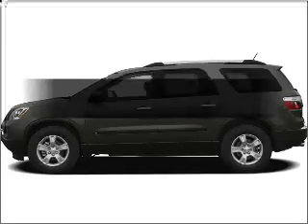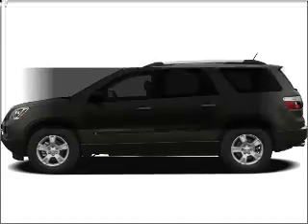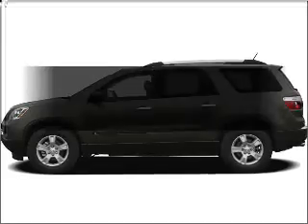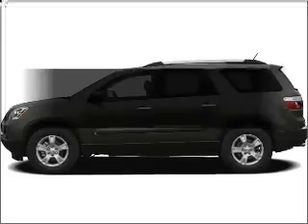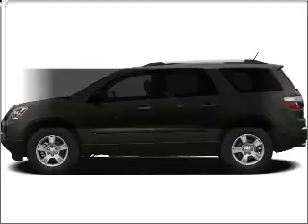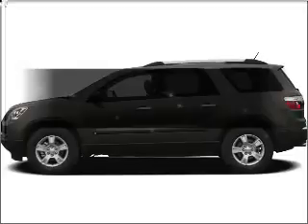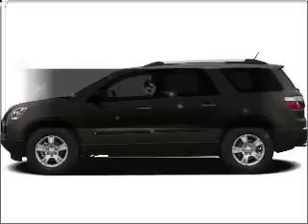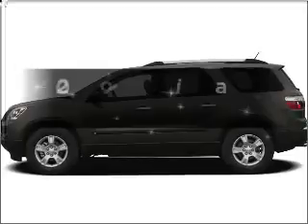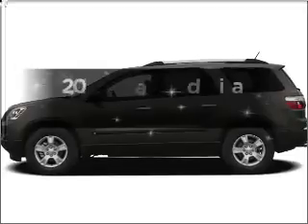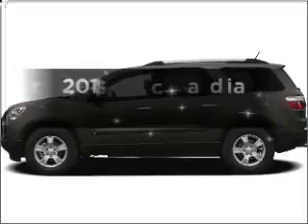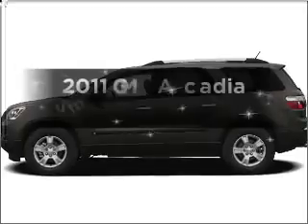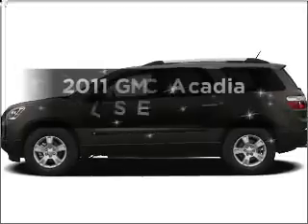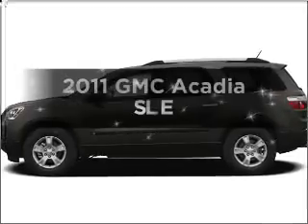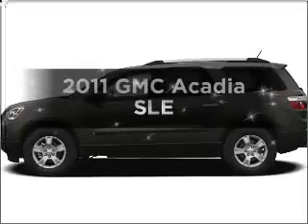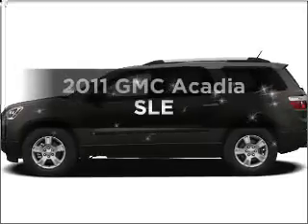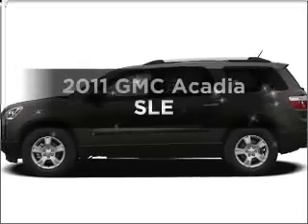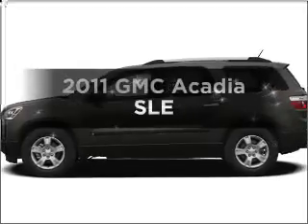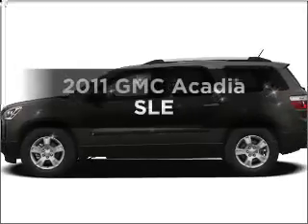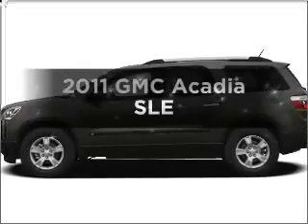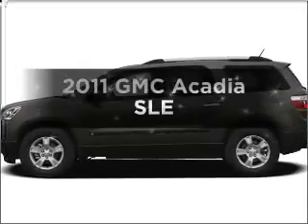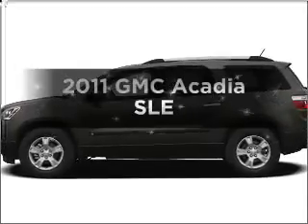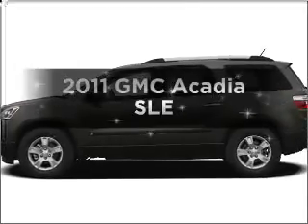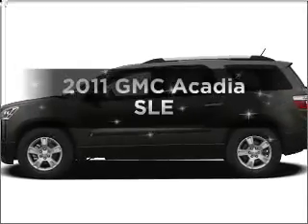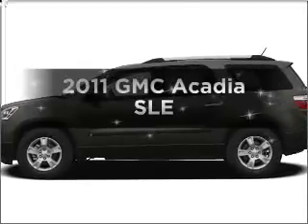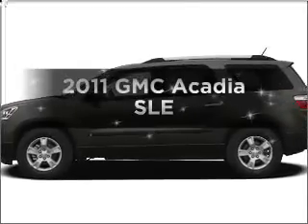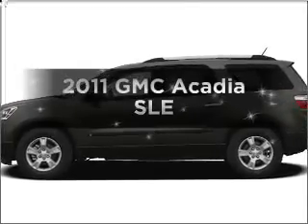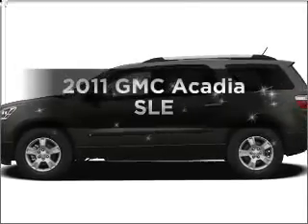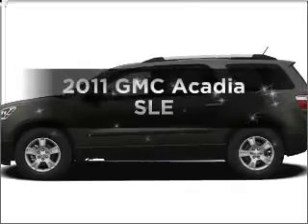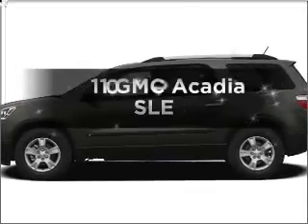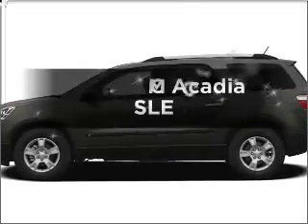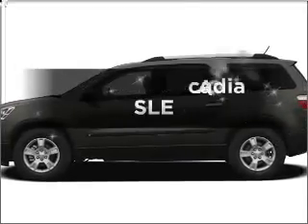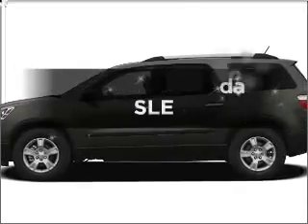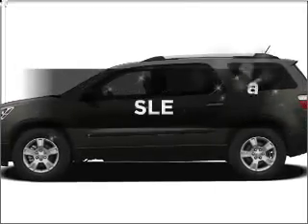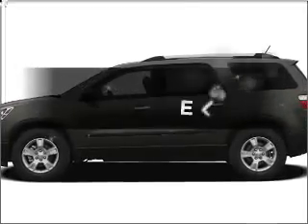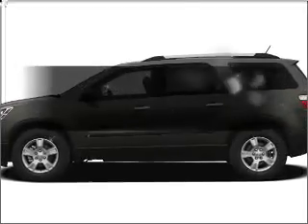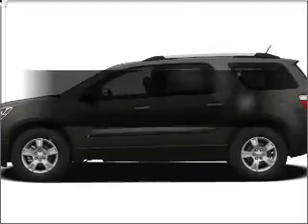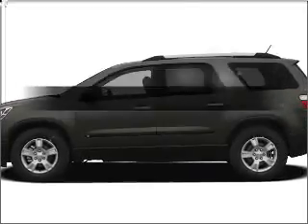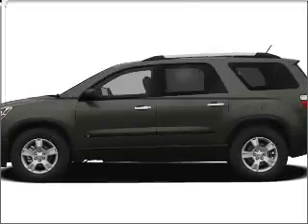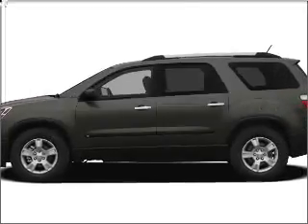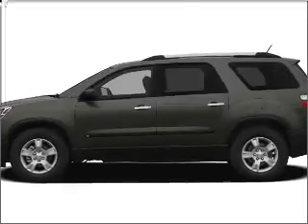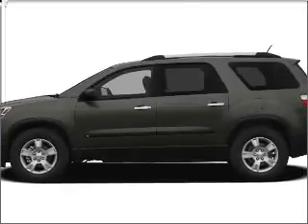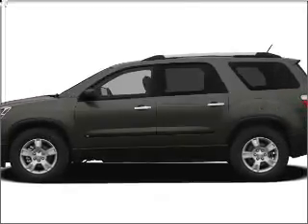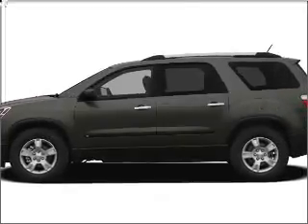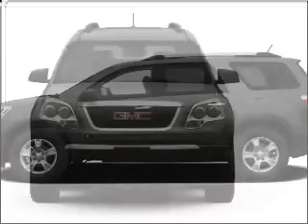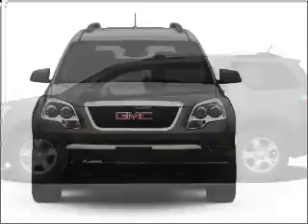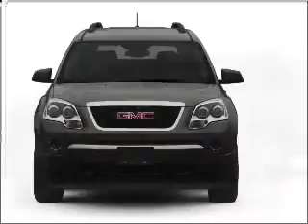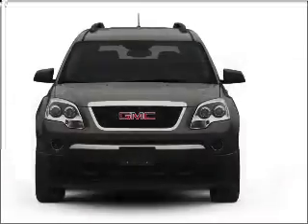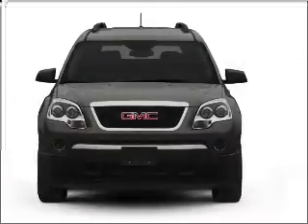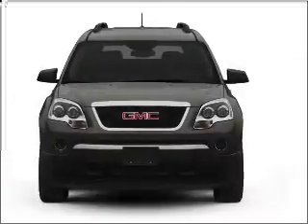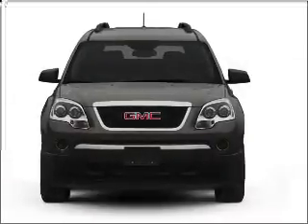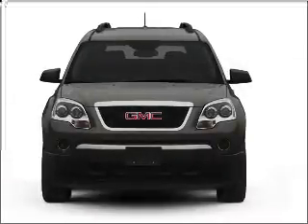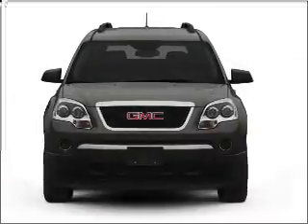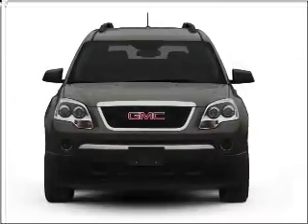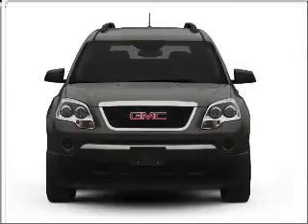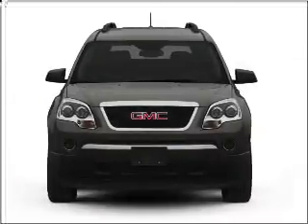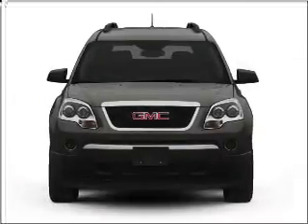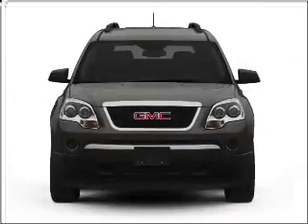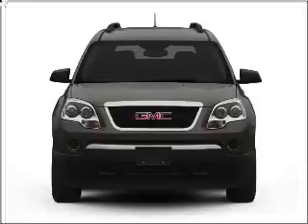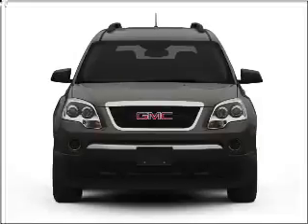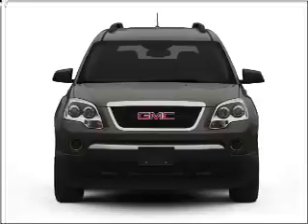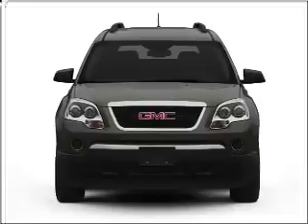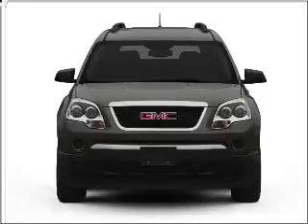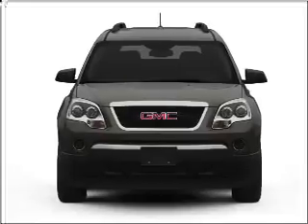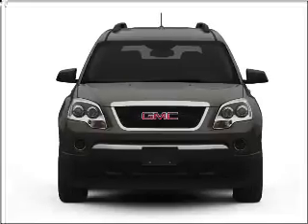Presenting the 2011 GMC Acadia. Travel the roads in style and comfort in this great vehicle.